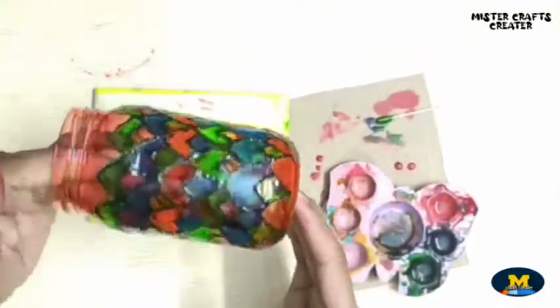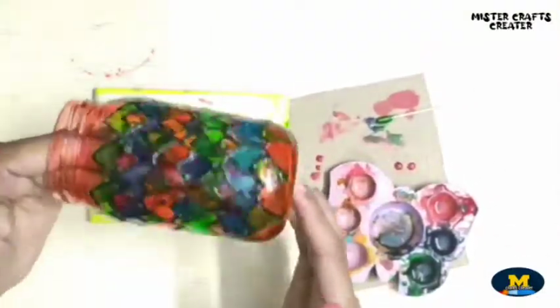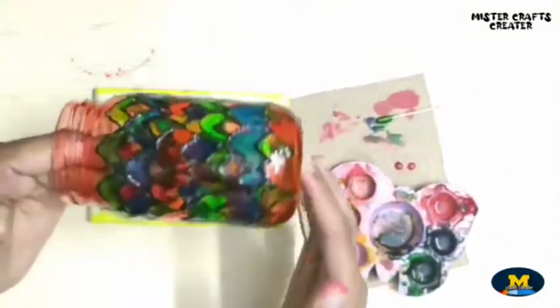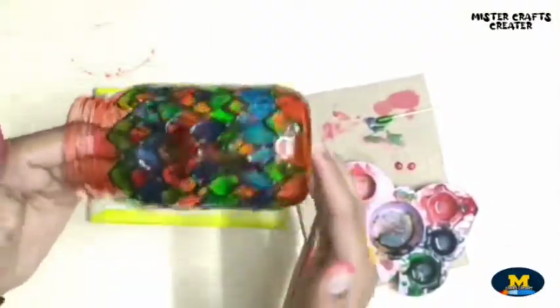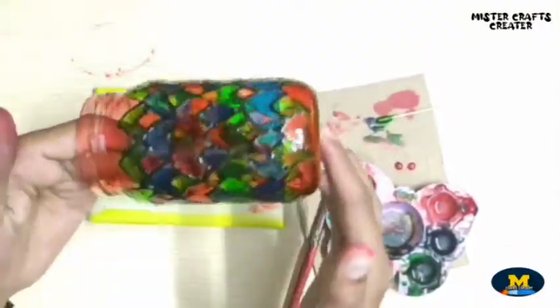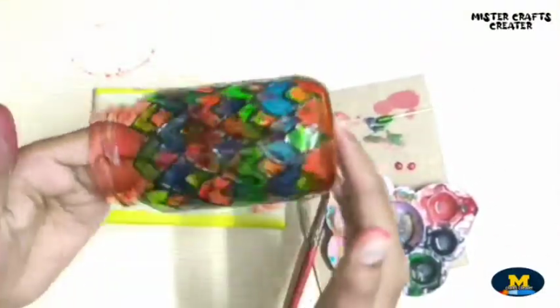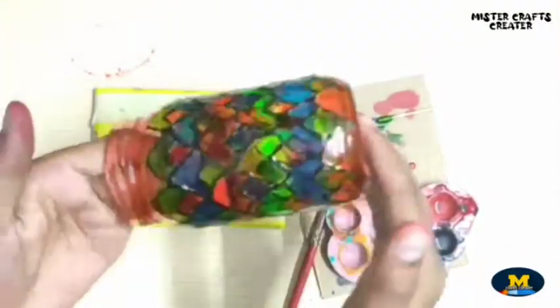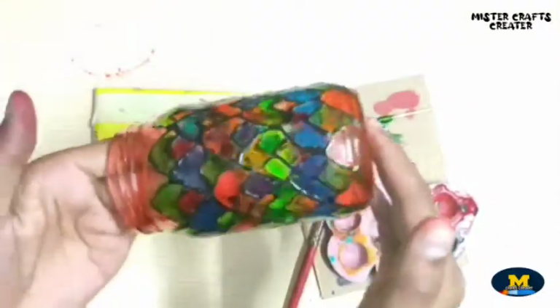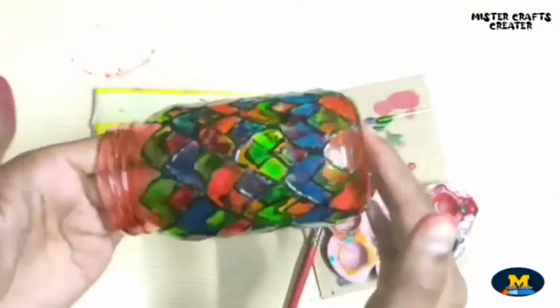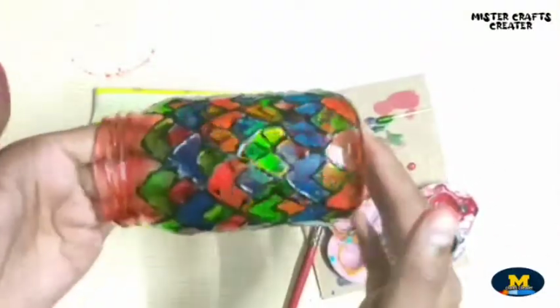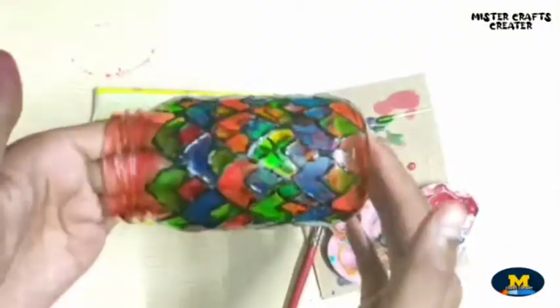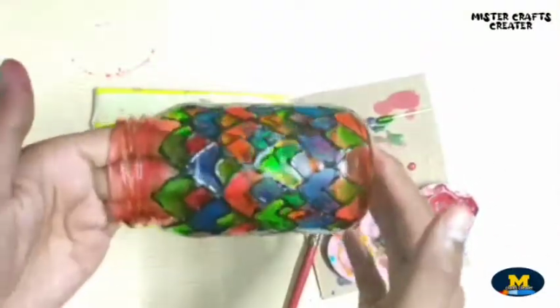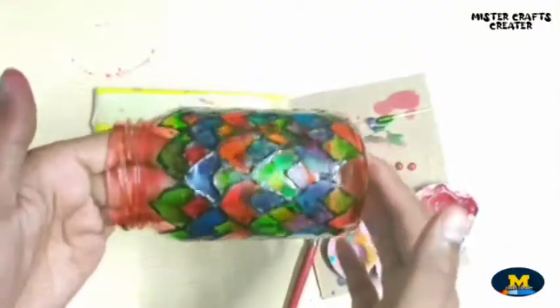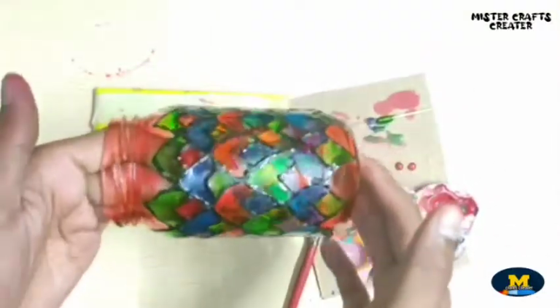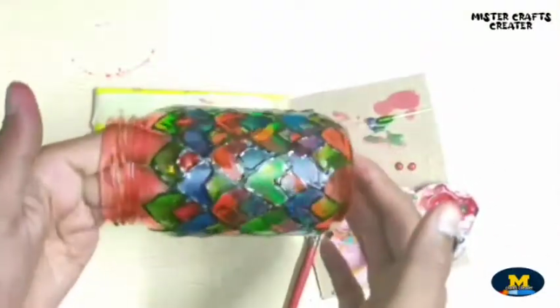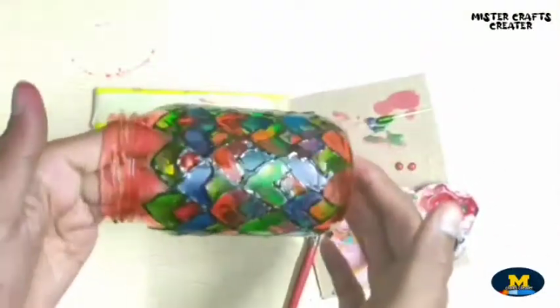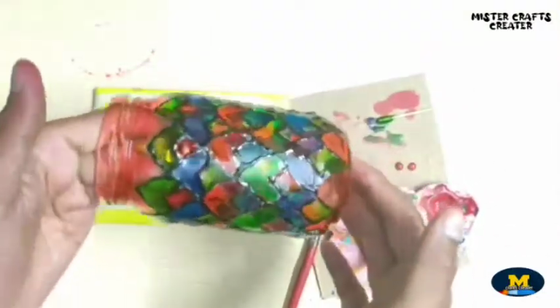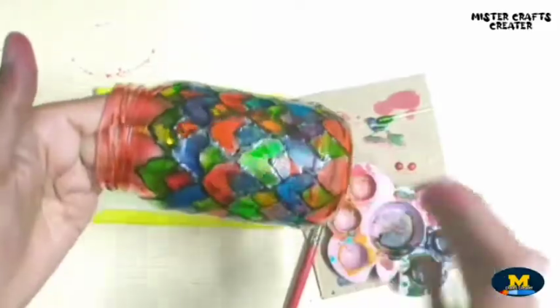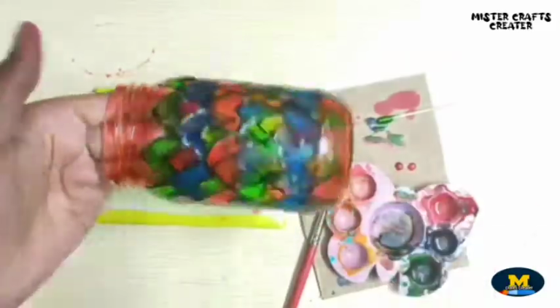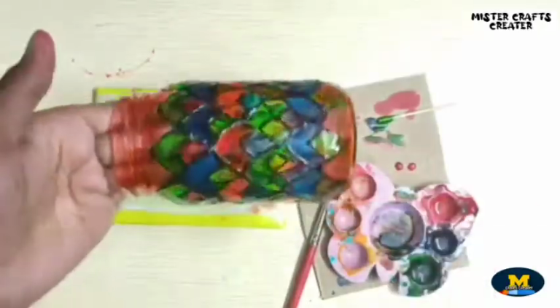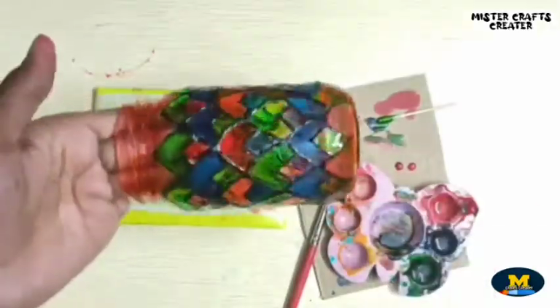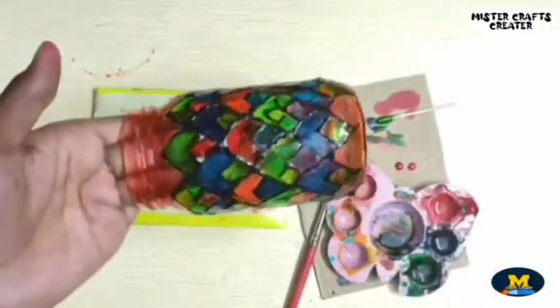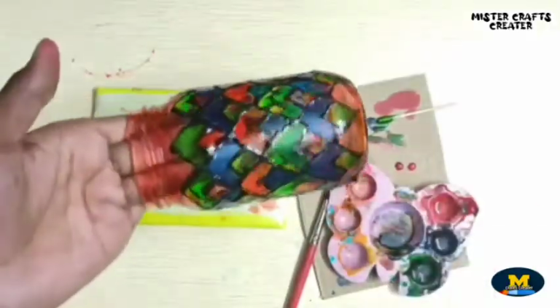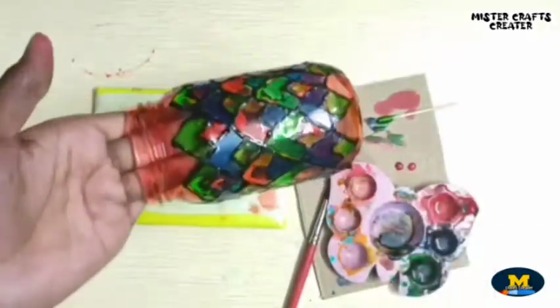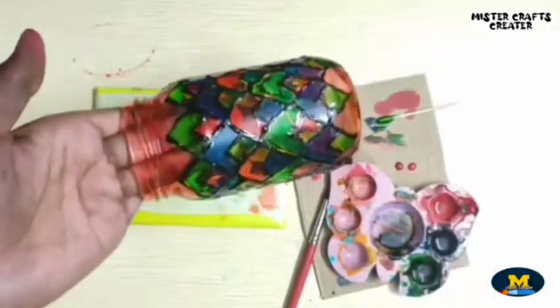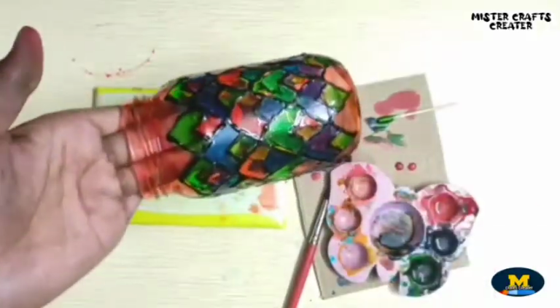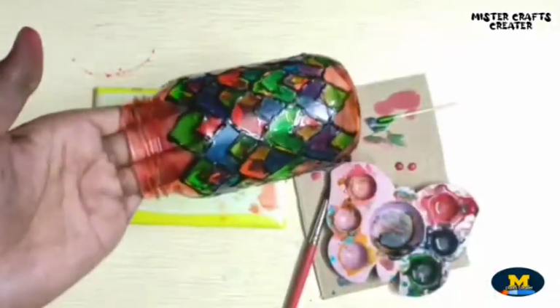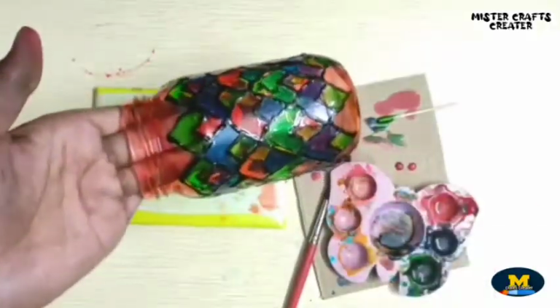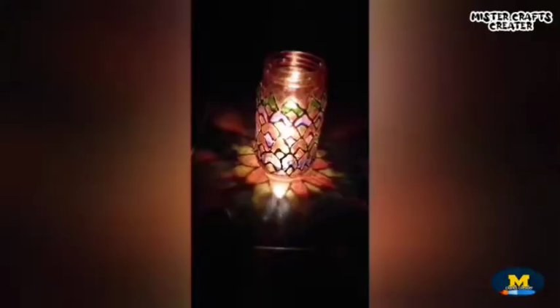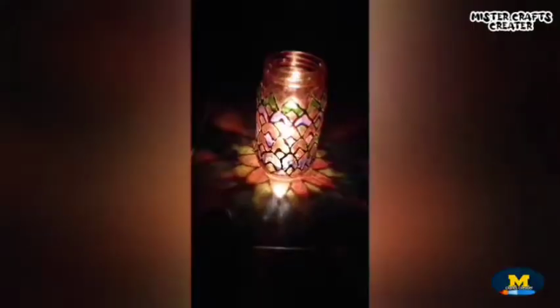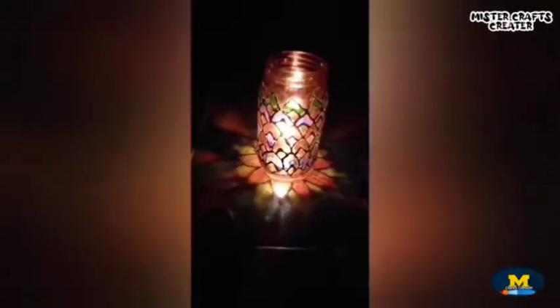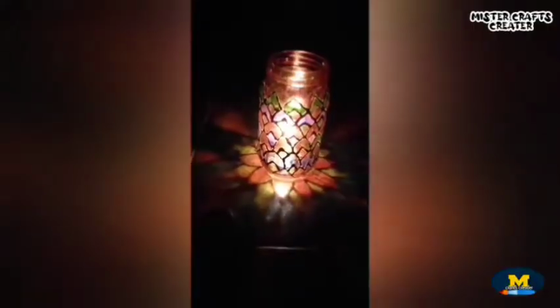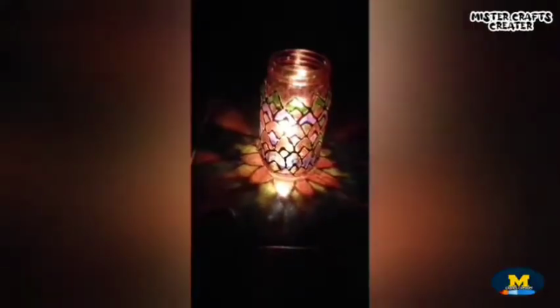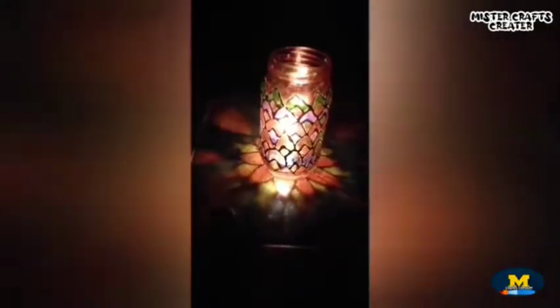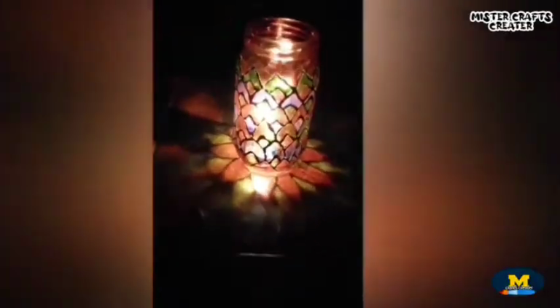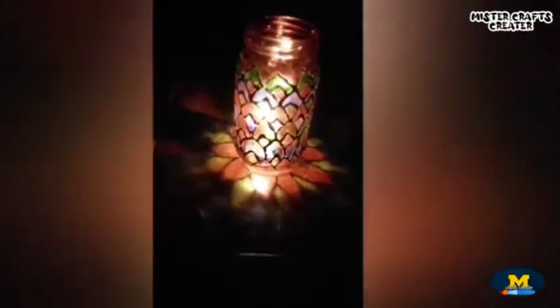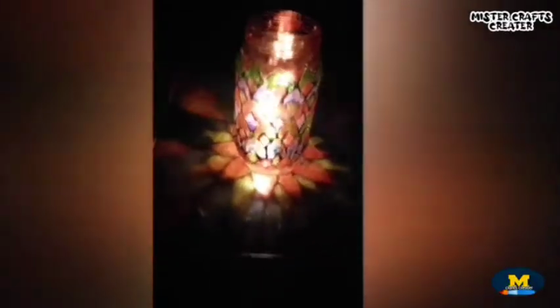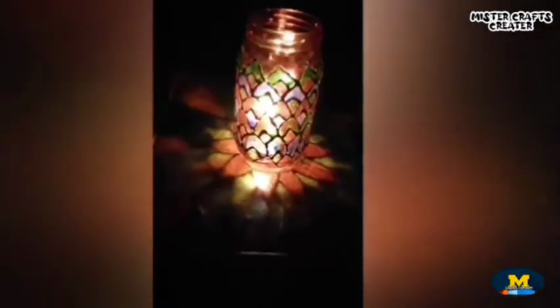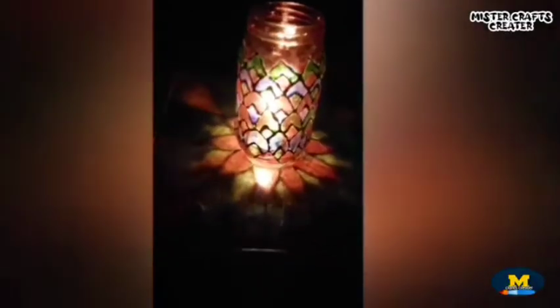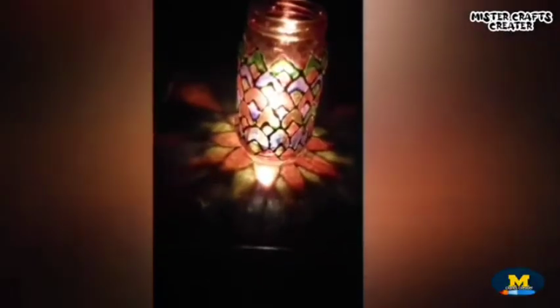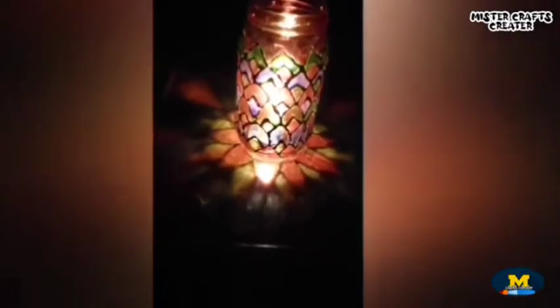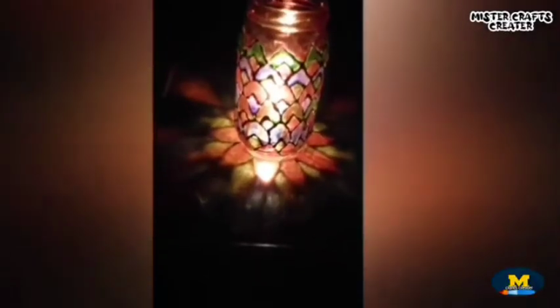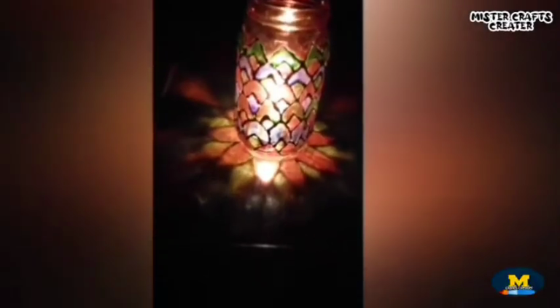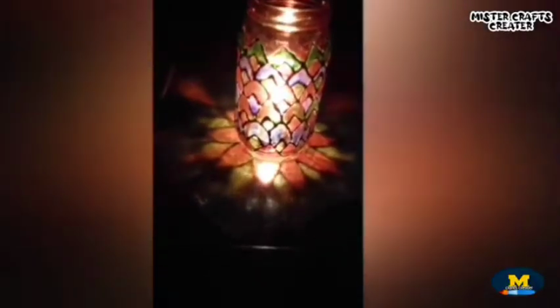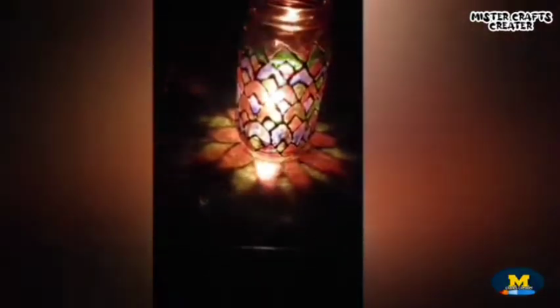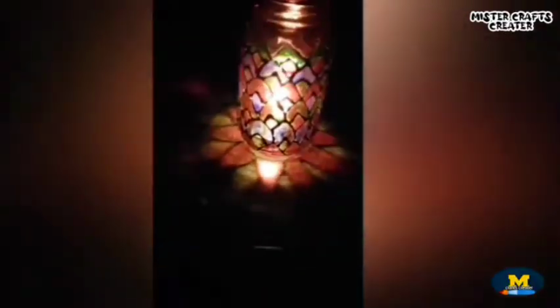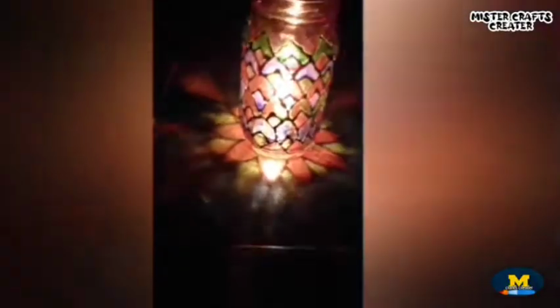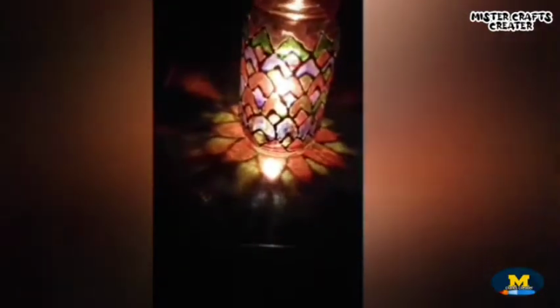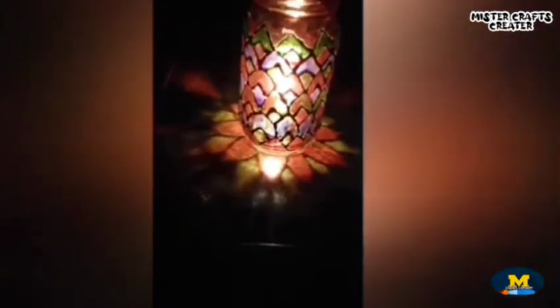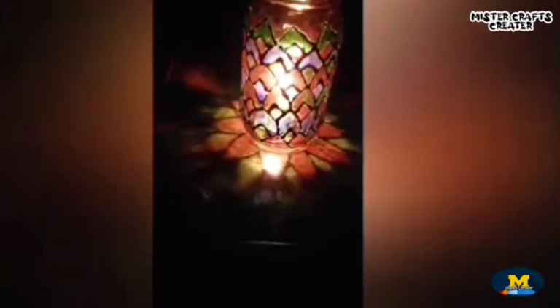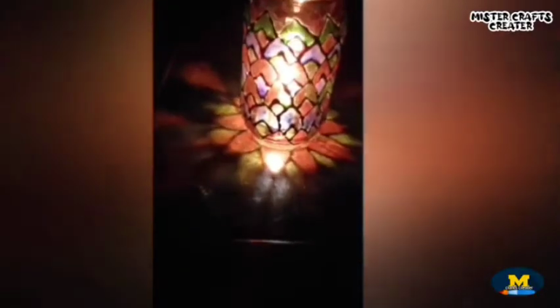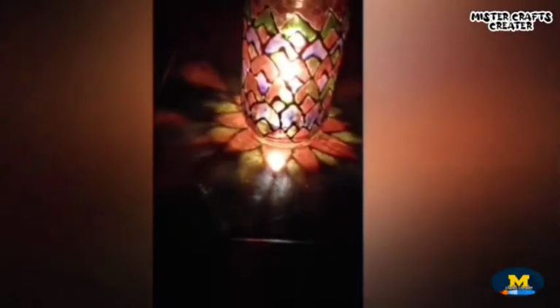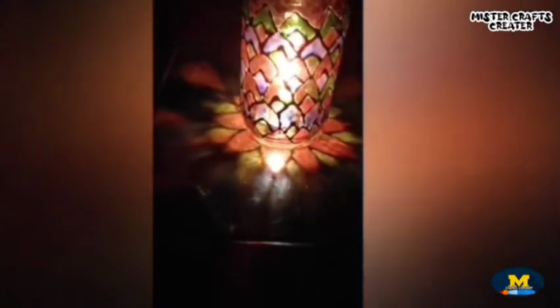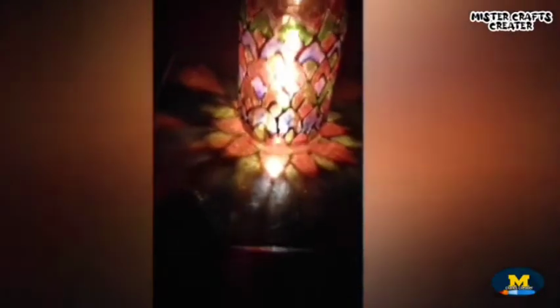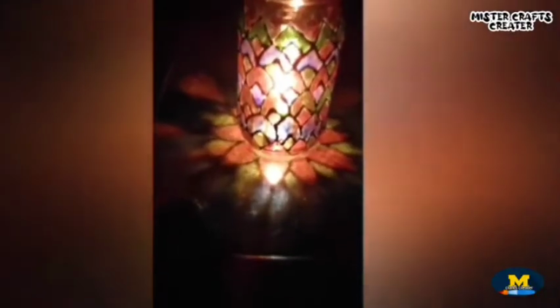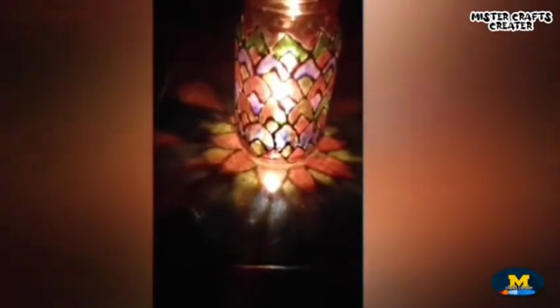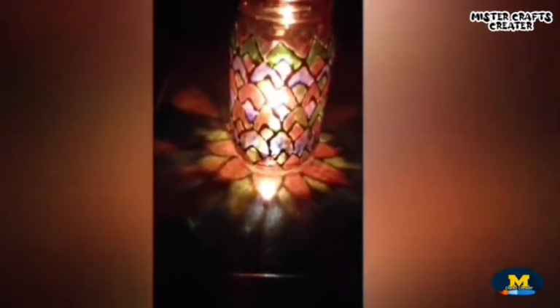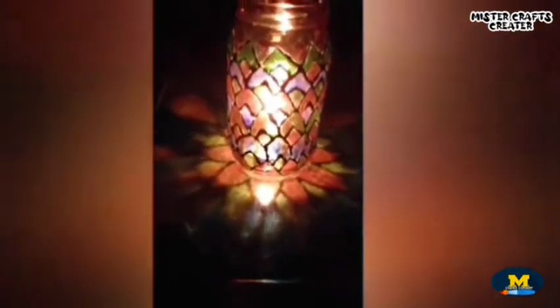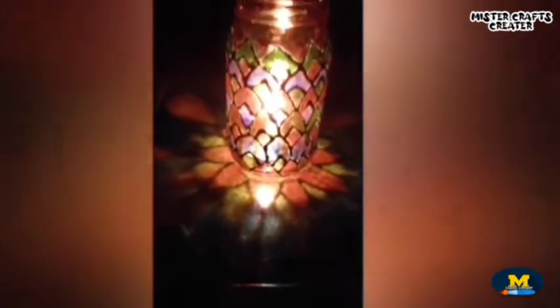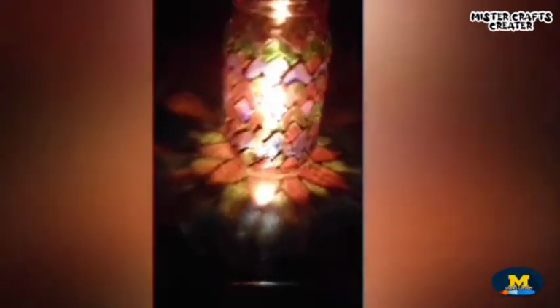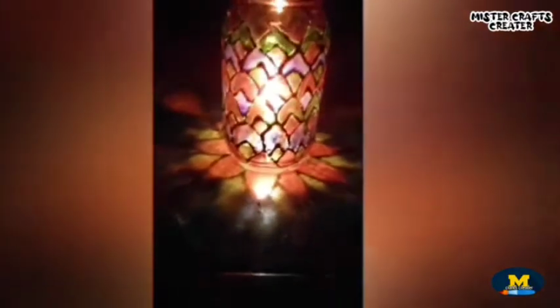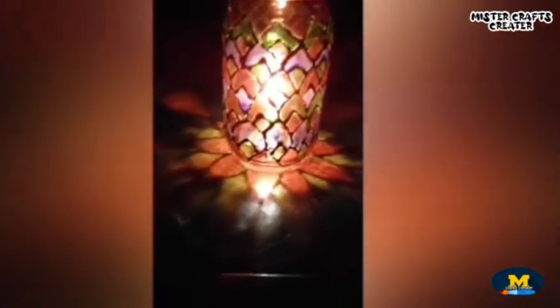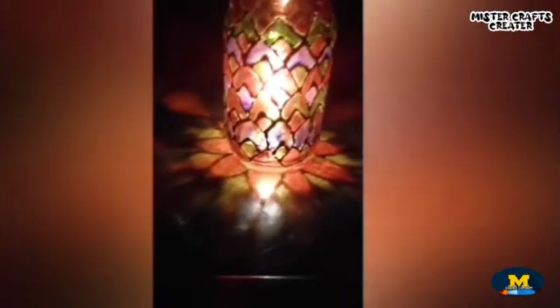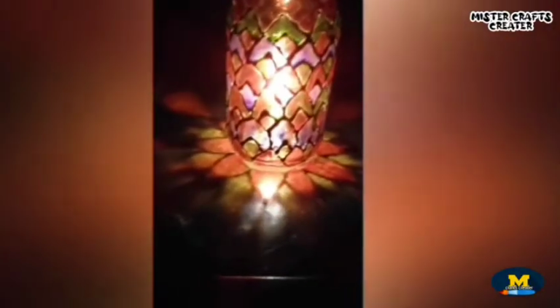Let it dry completely and see this after lighting it up.